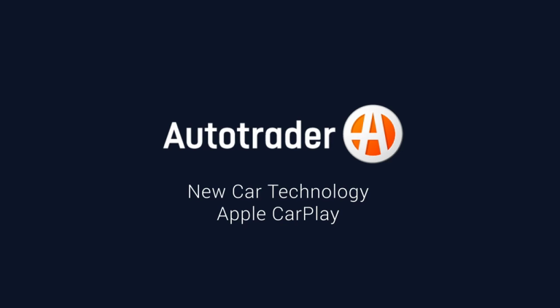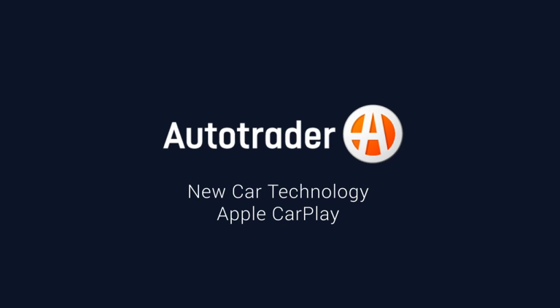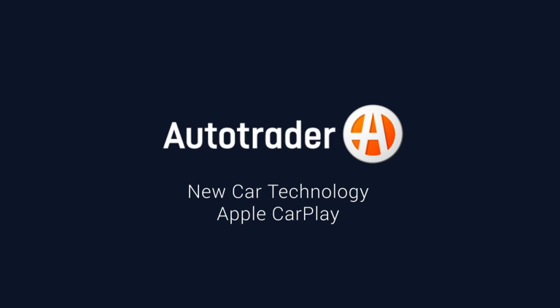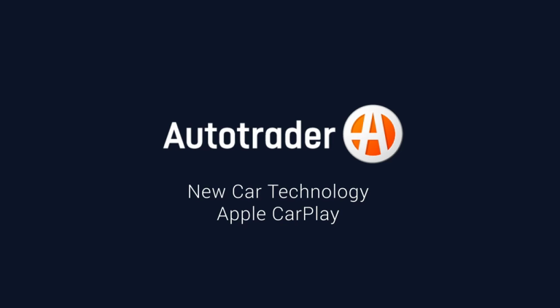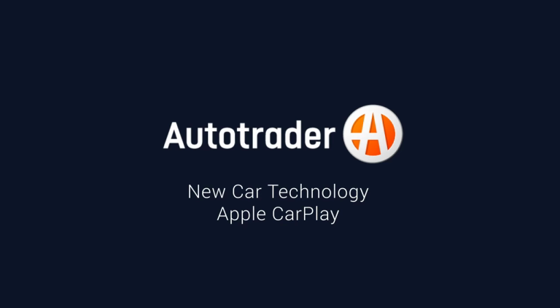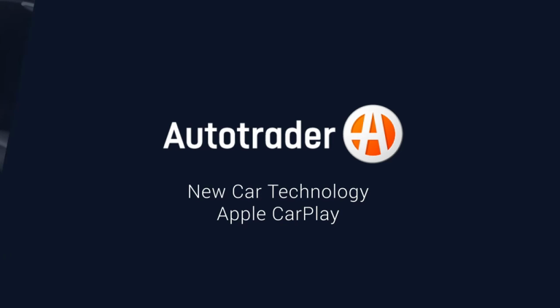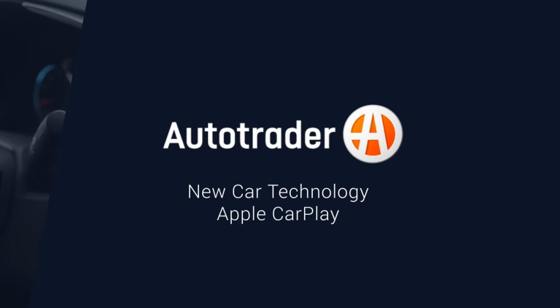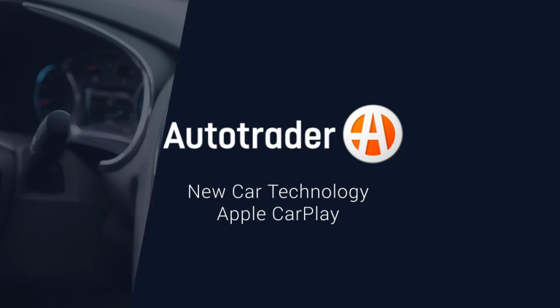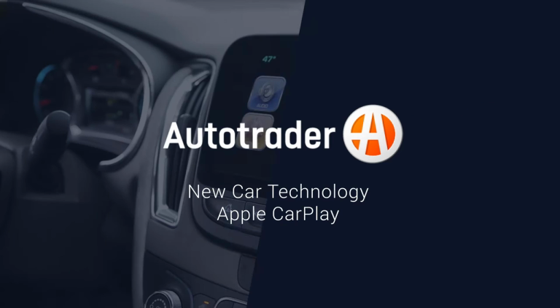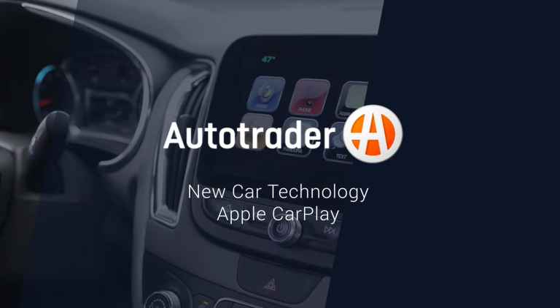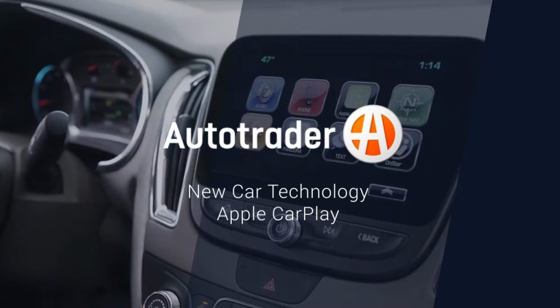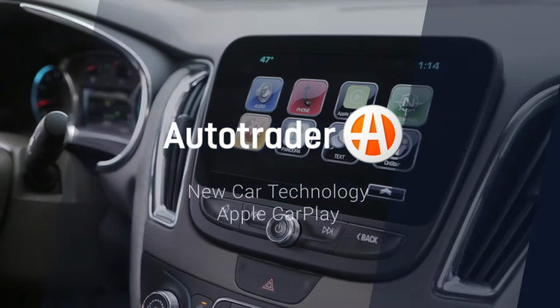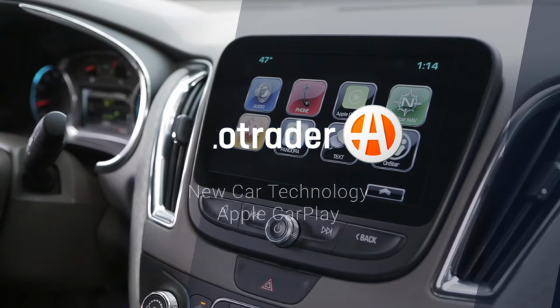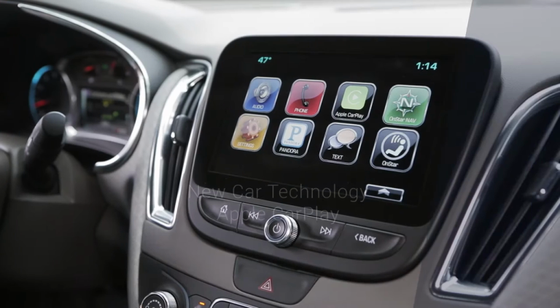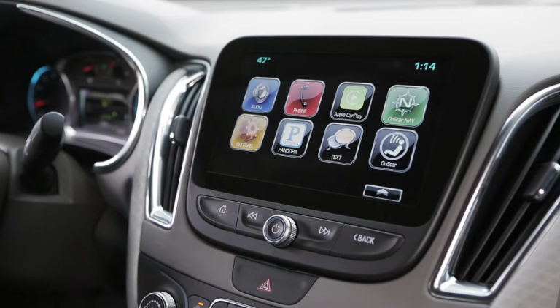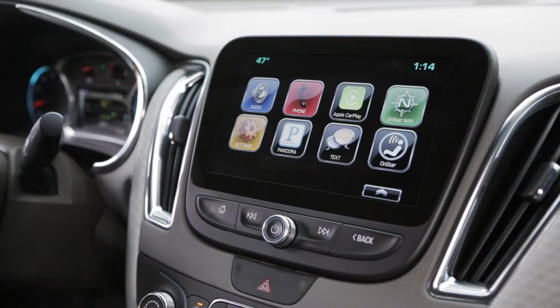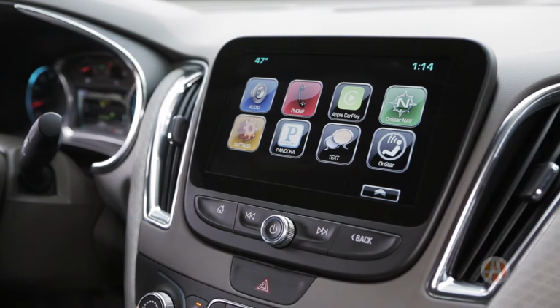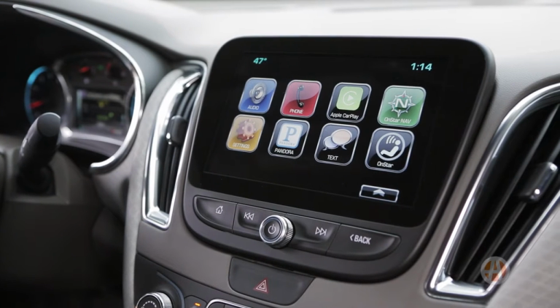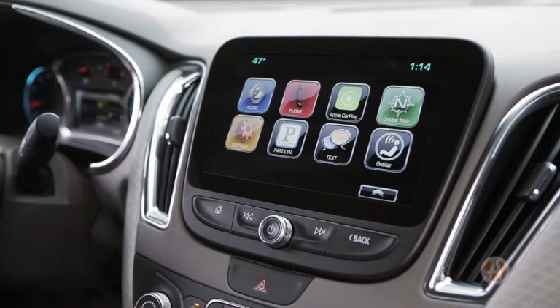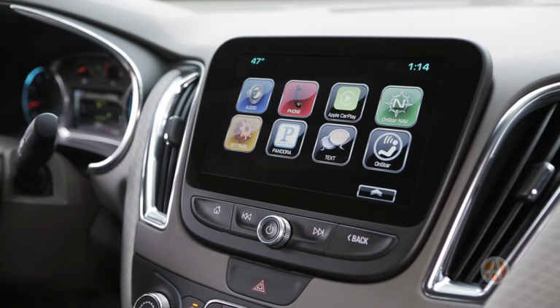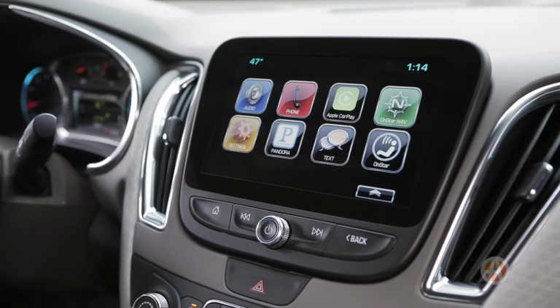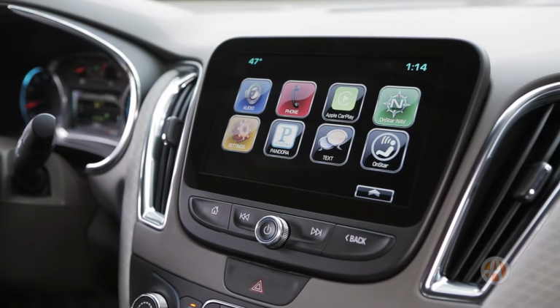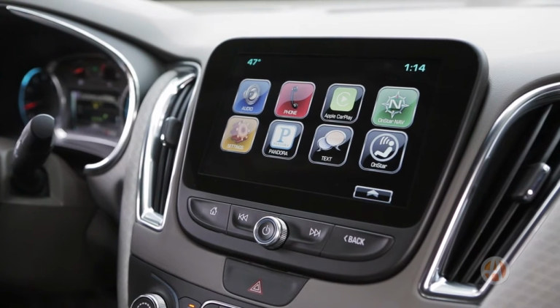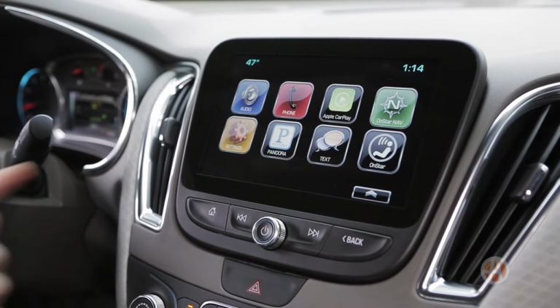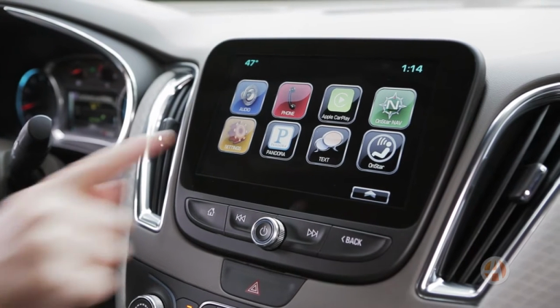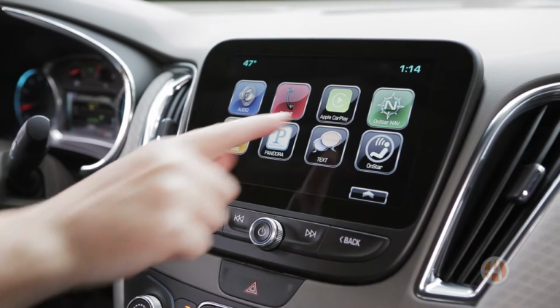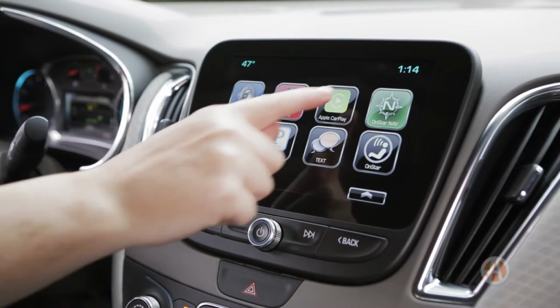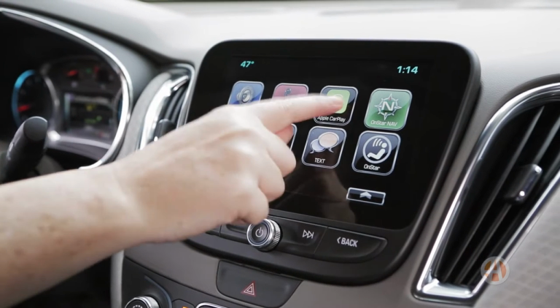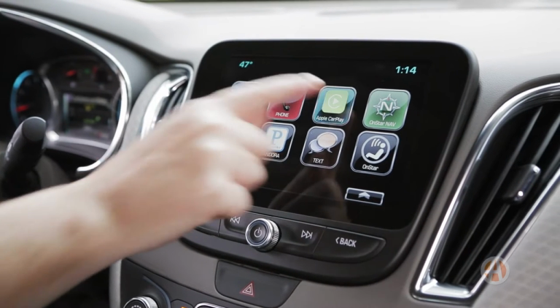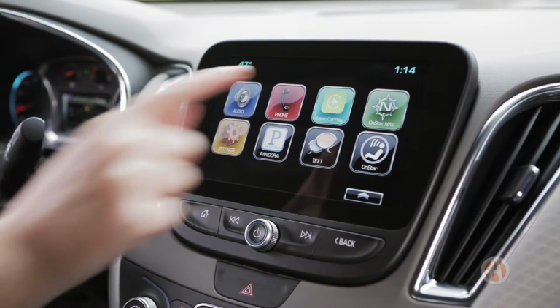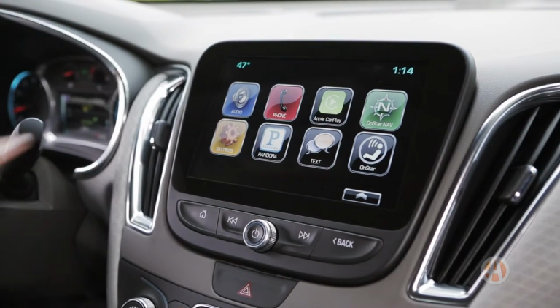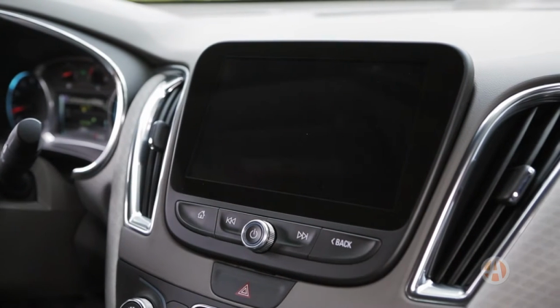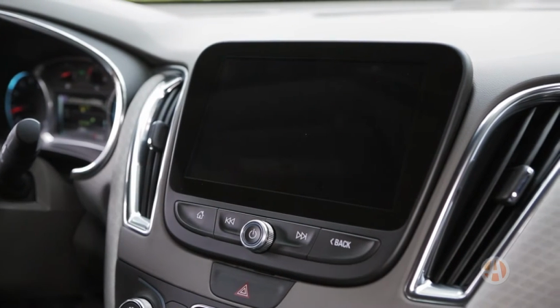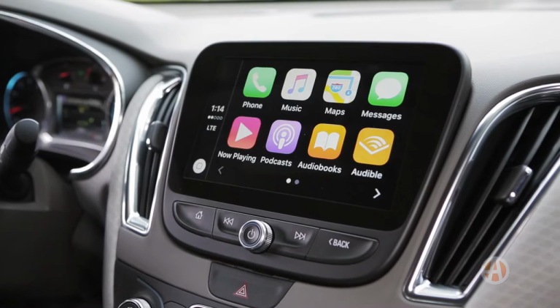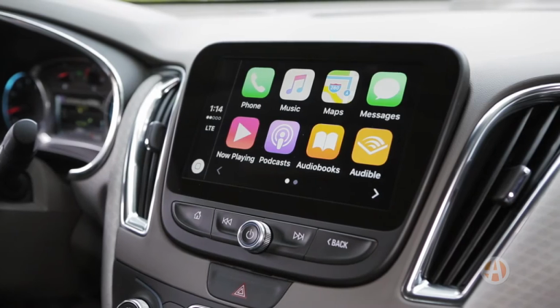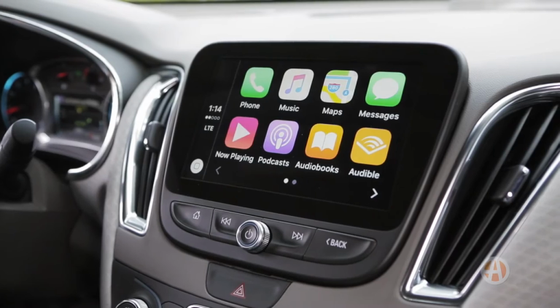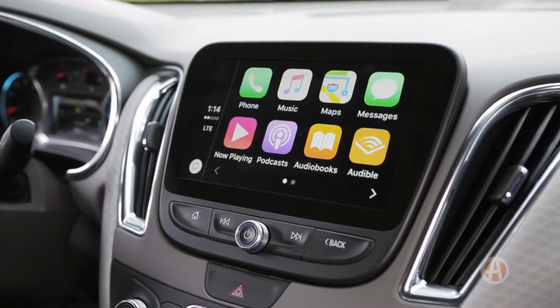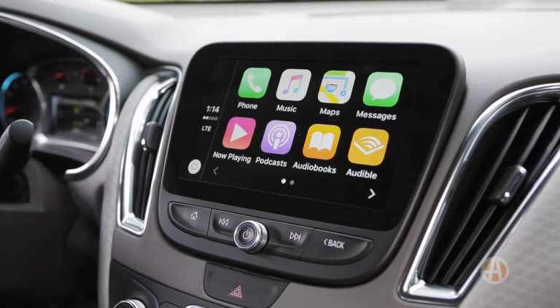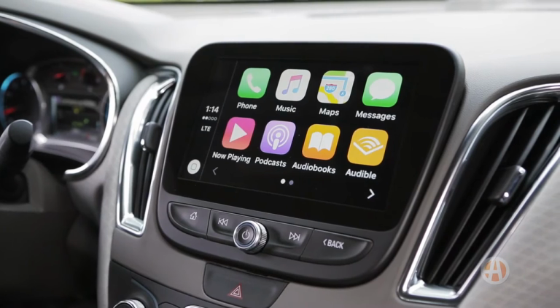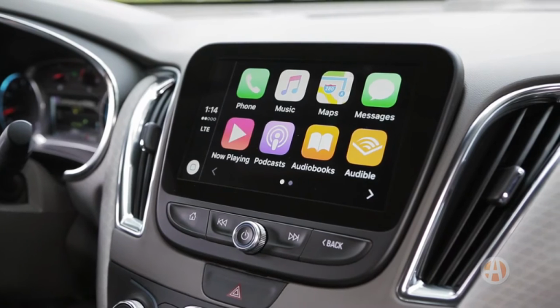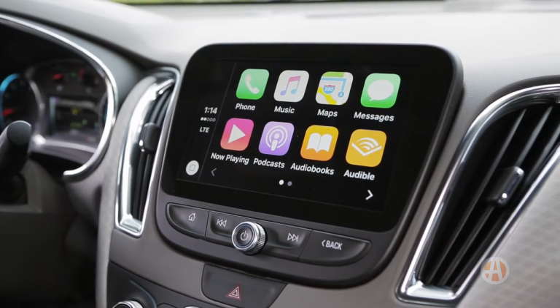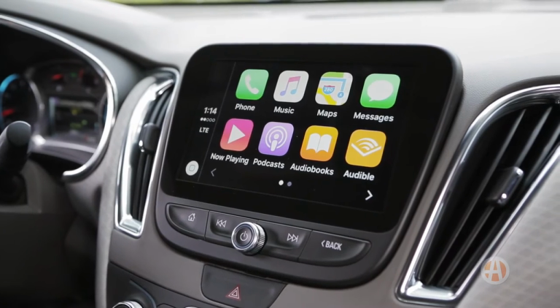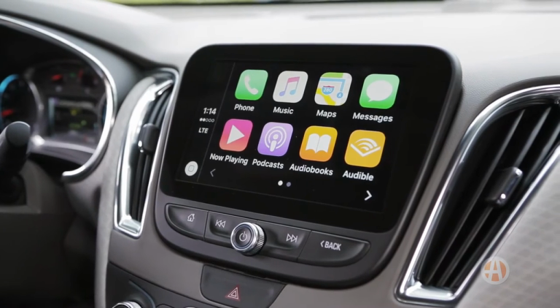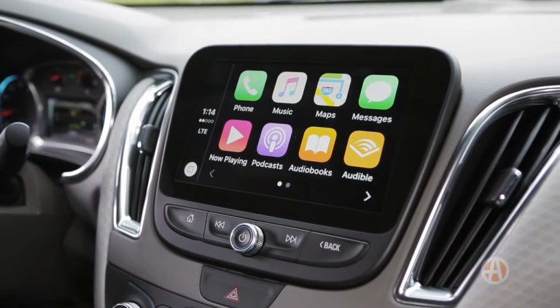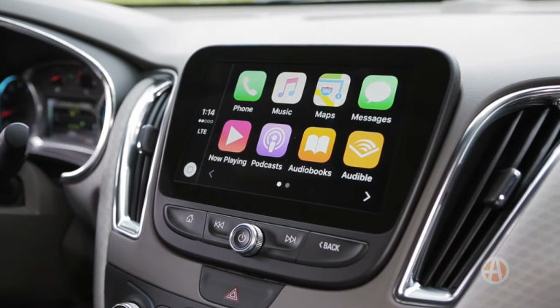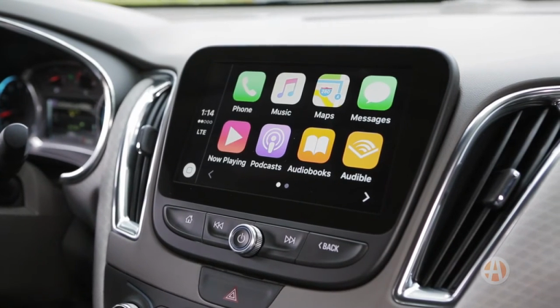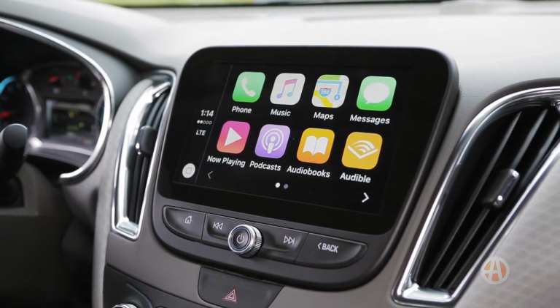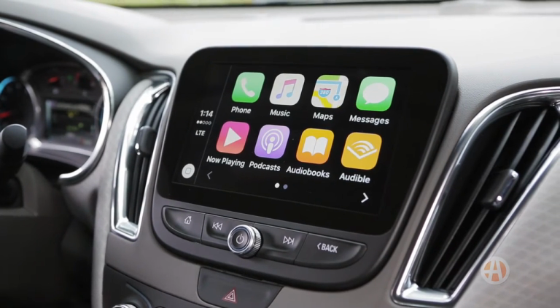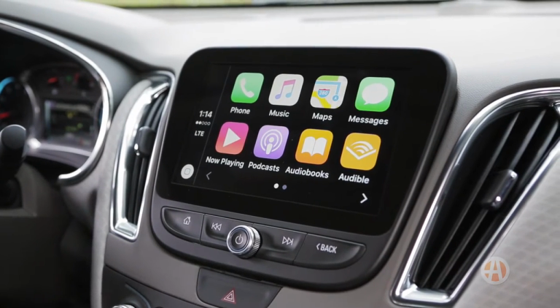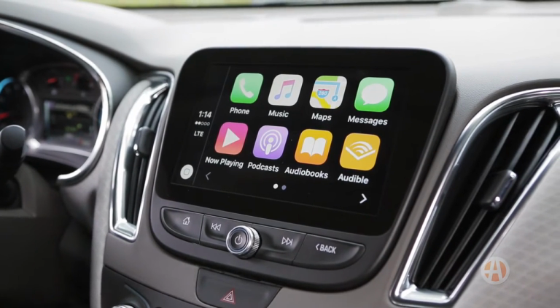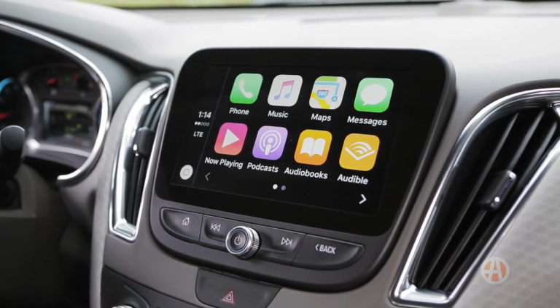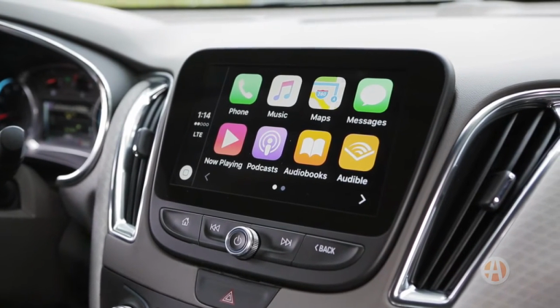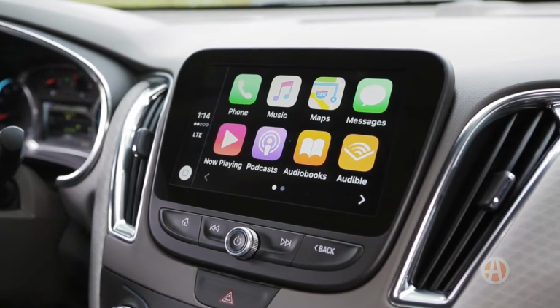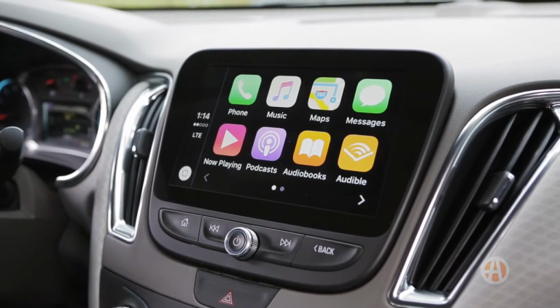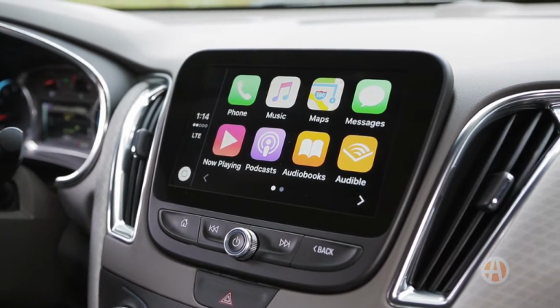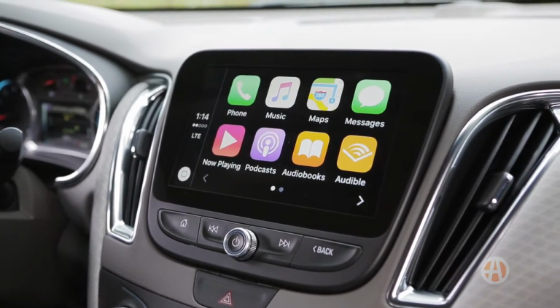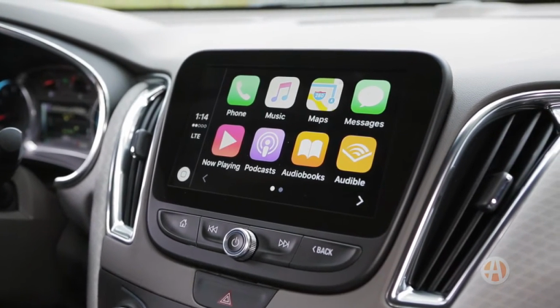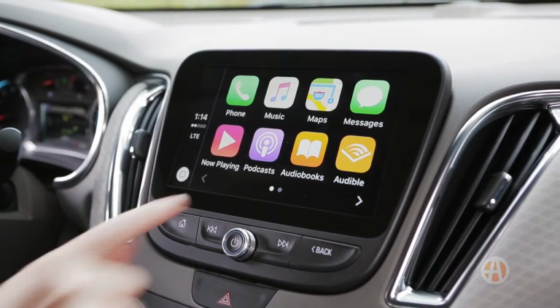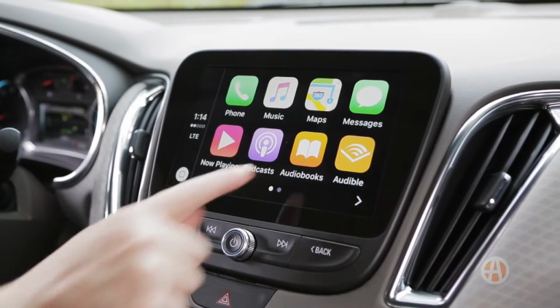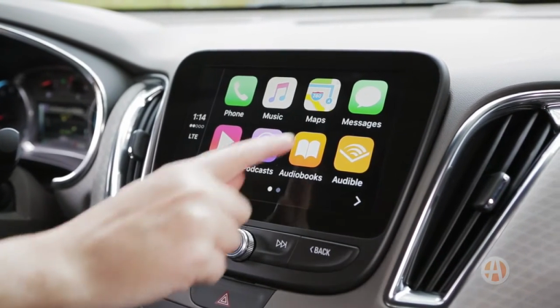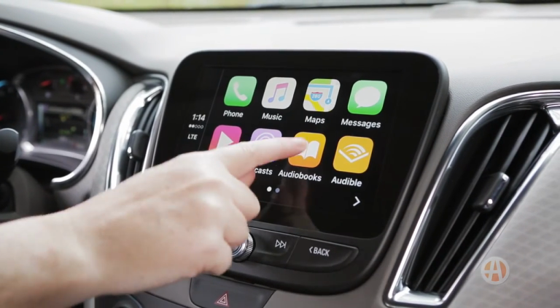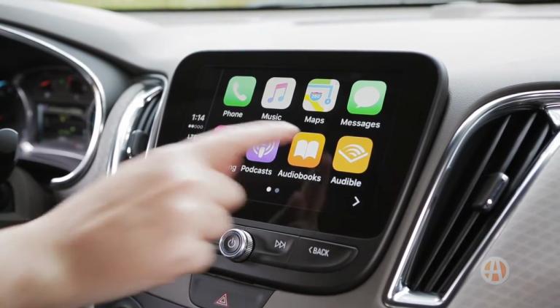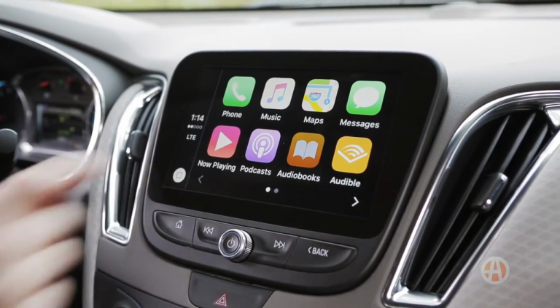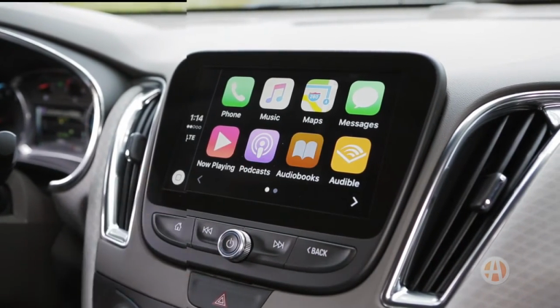Automakers are constantly upping their game when it comes to in-car technology. Let's take a look at Apple CarPlay and see if it lives up to the hype.